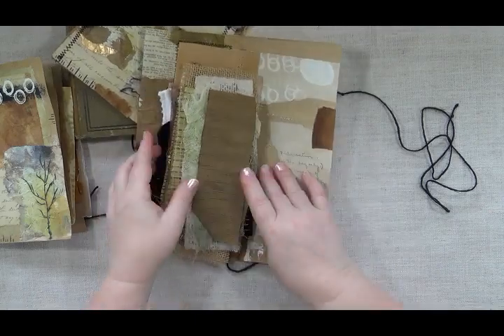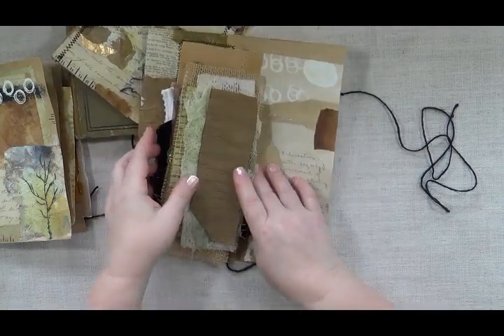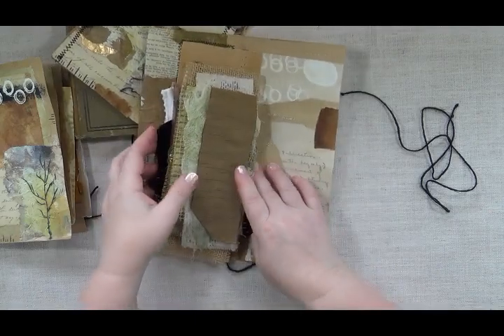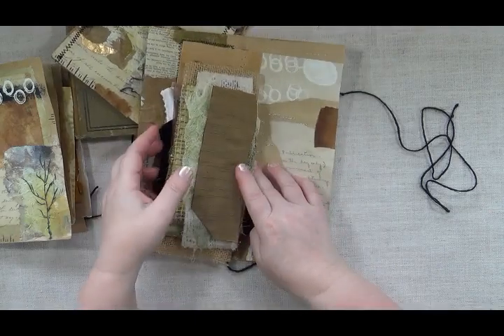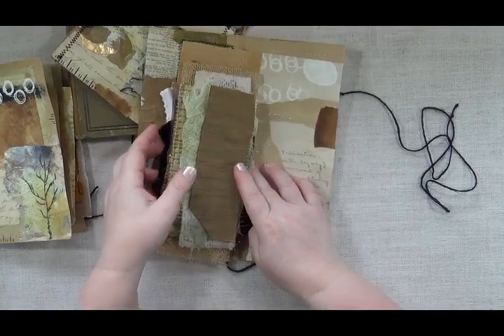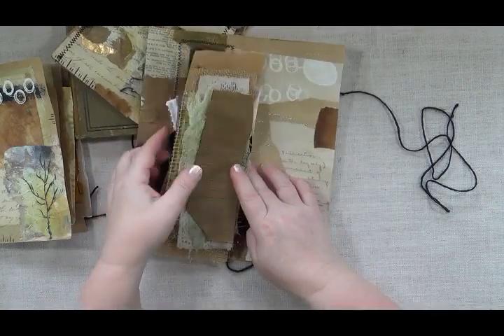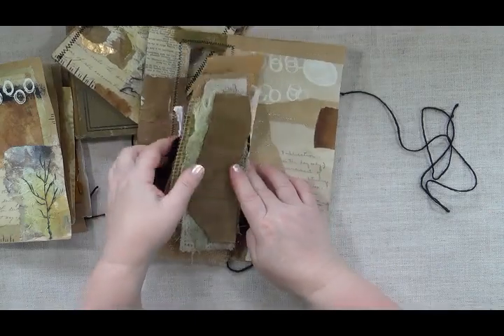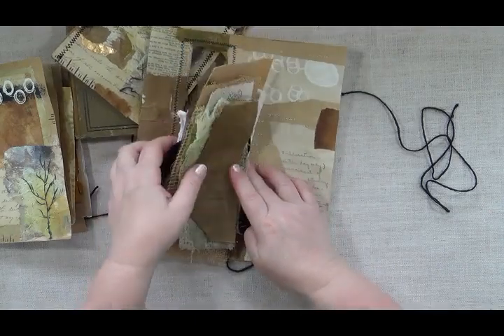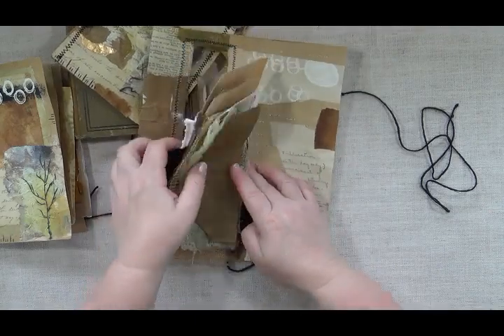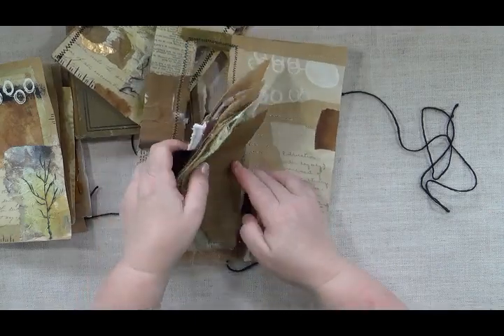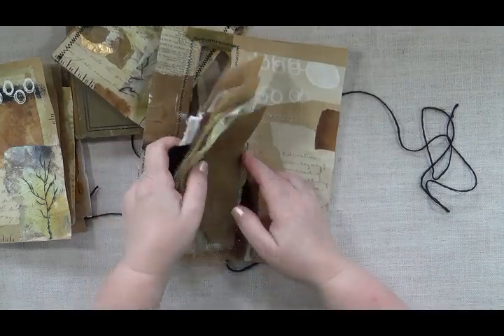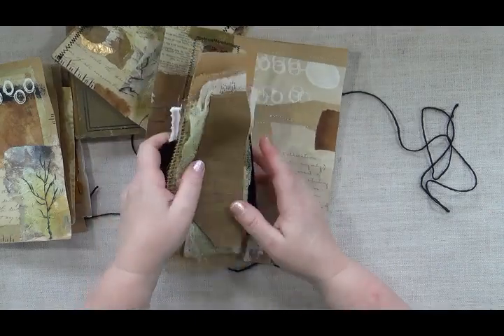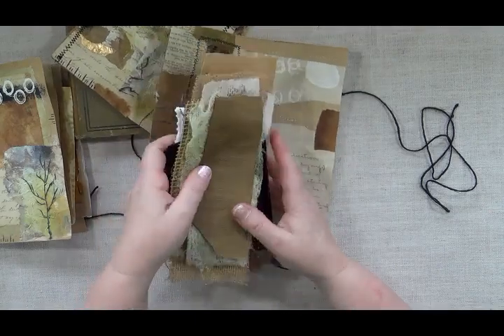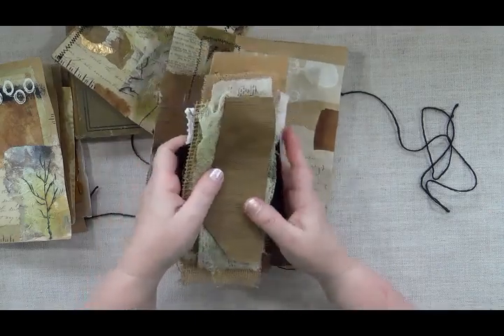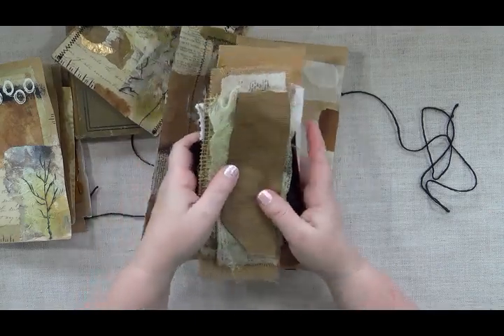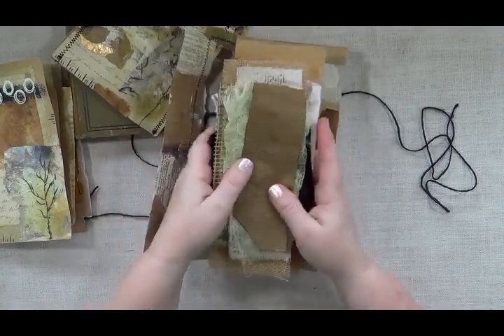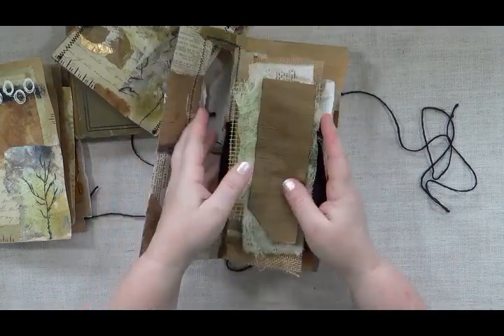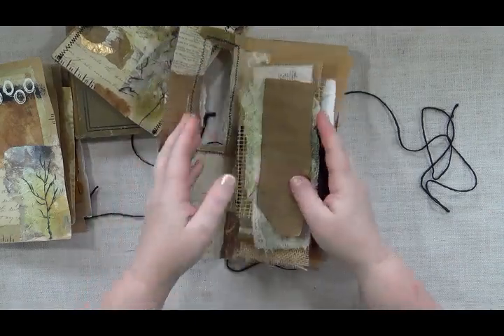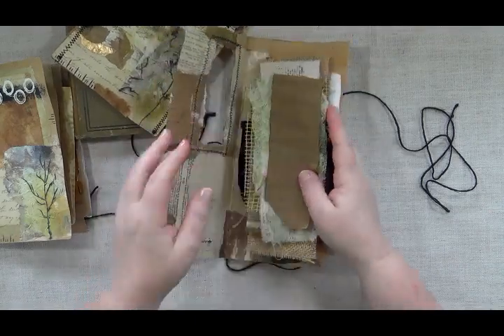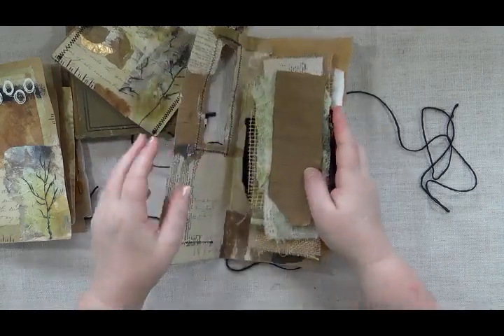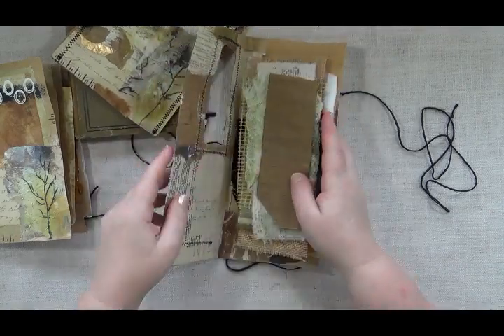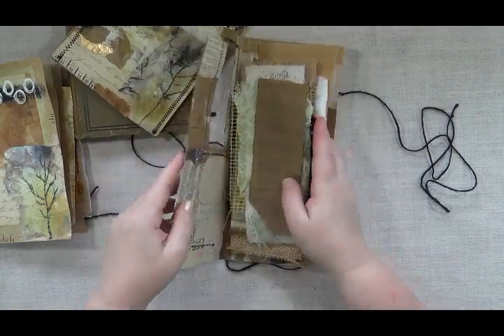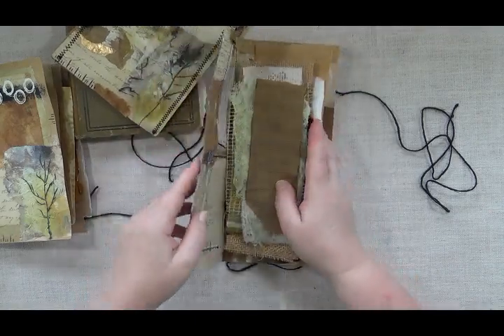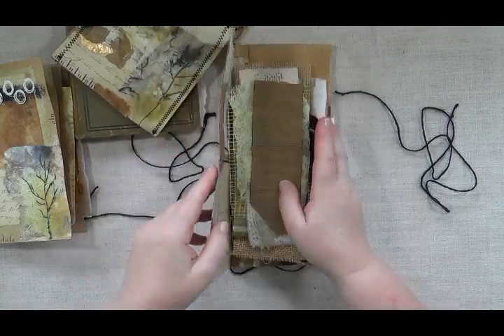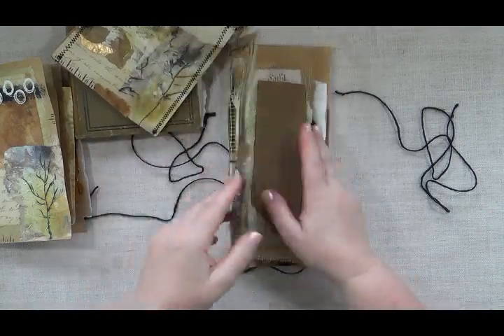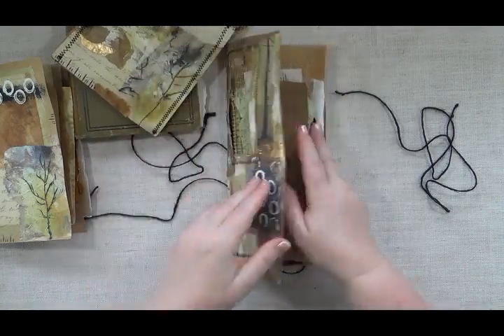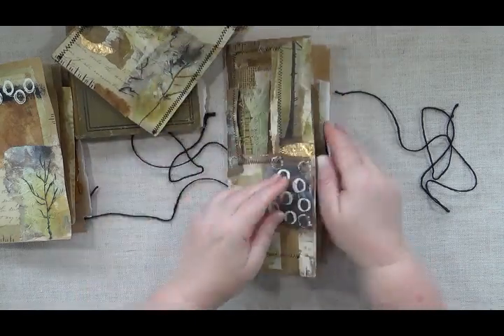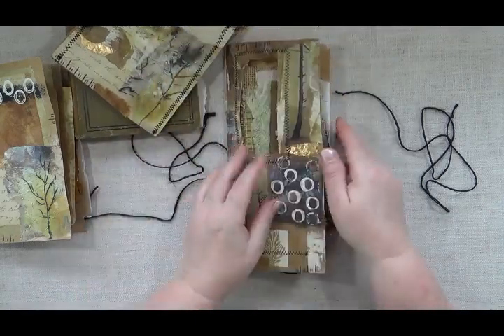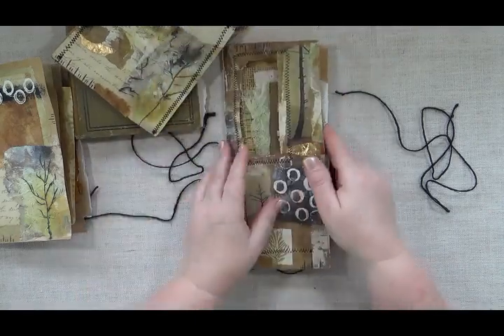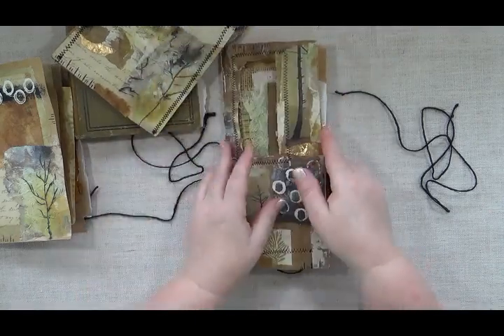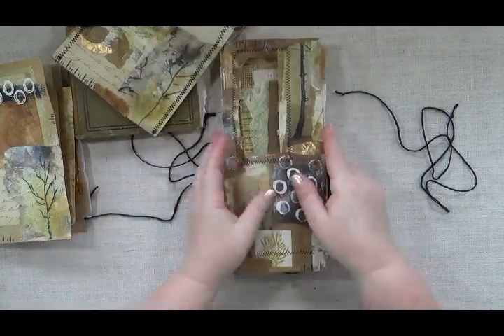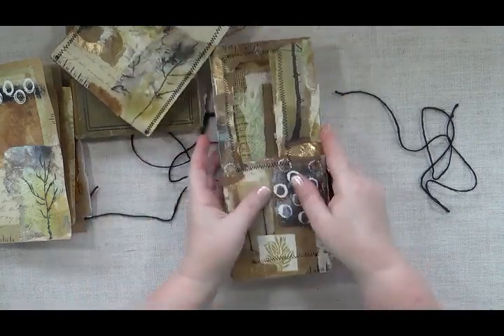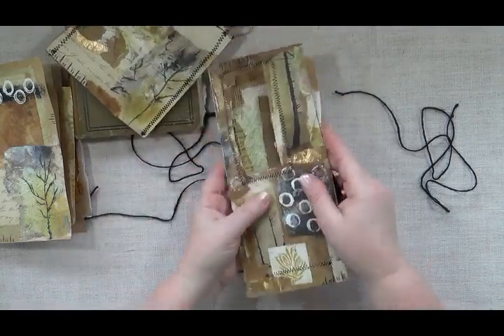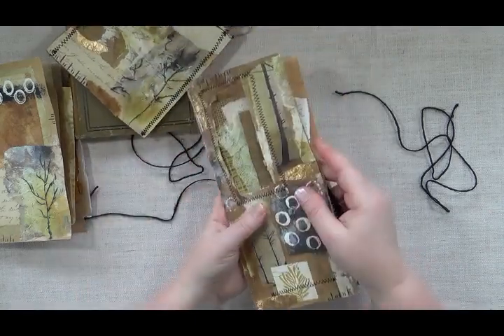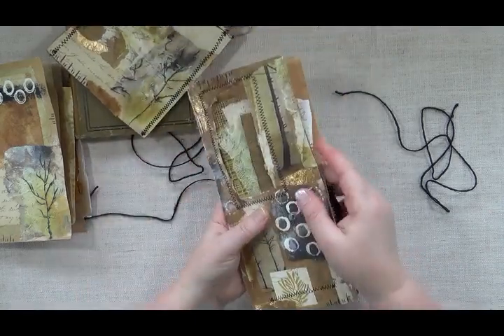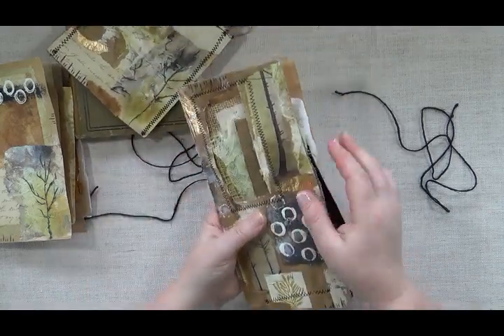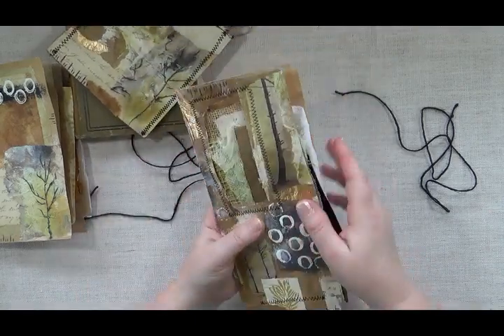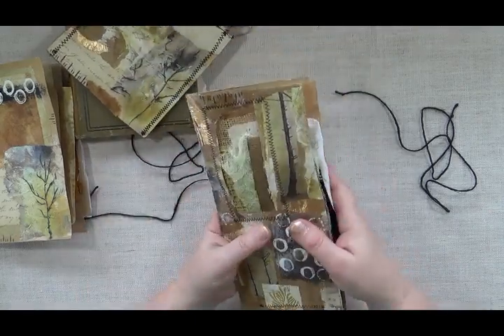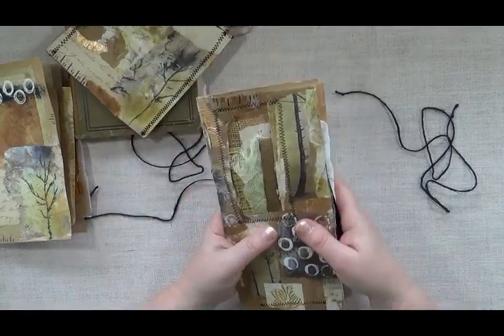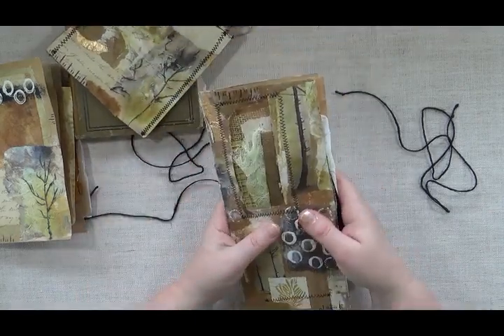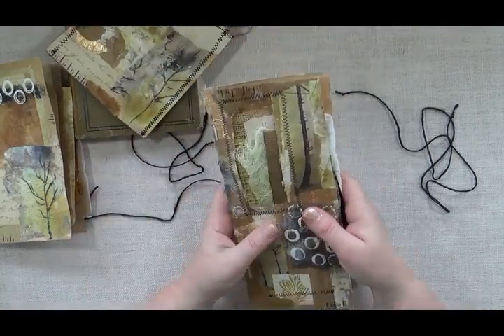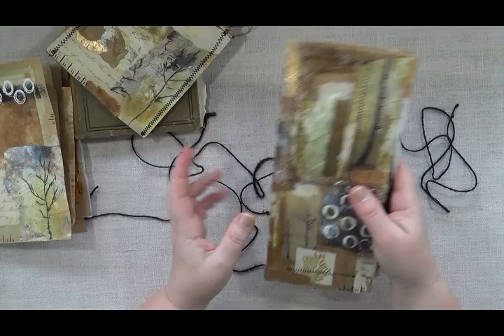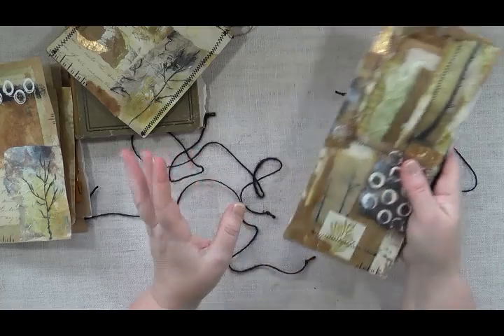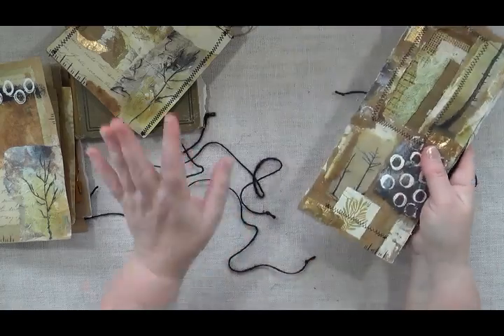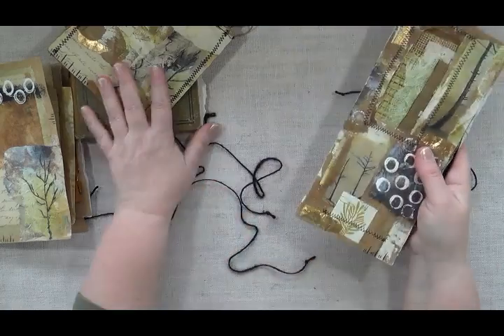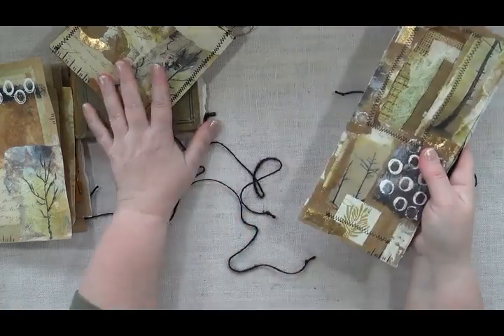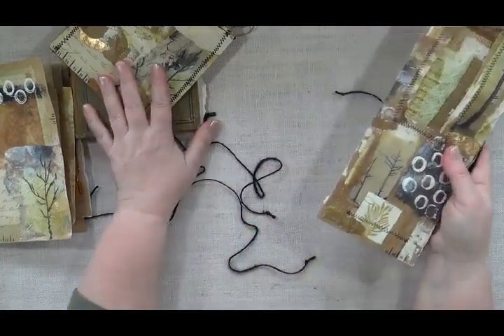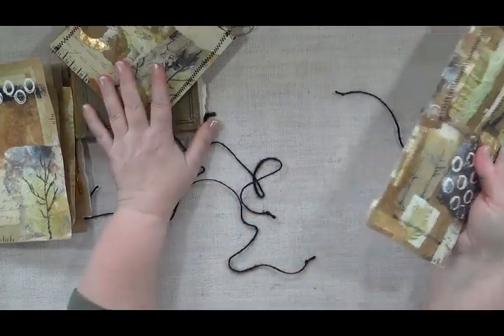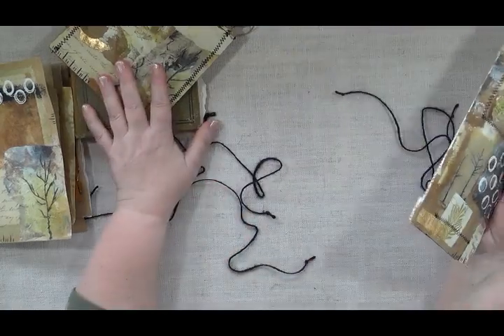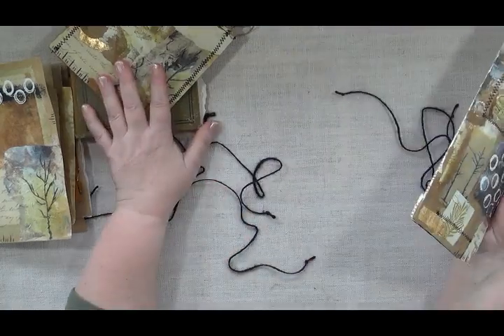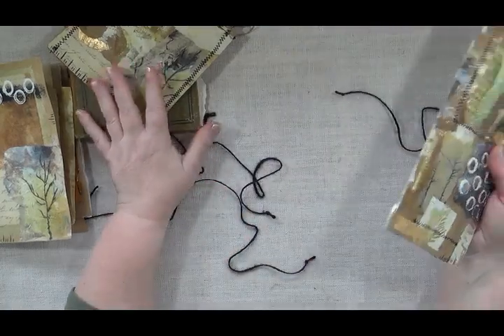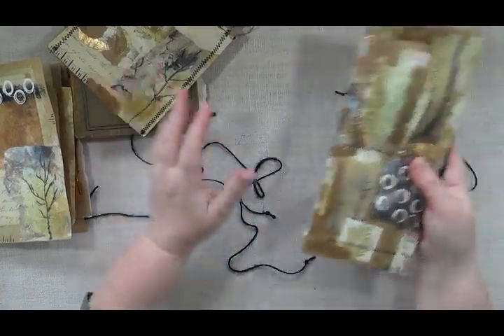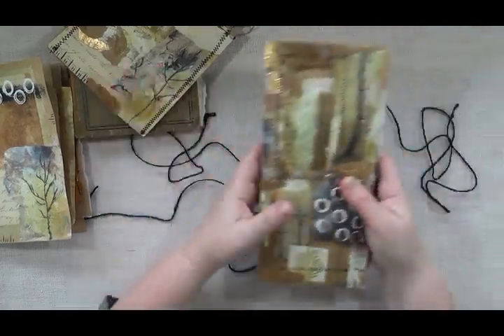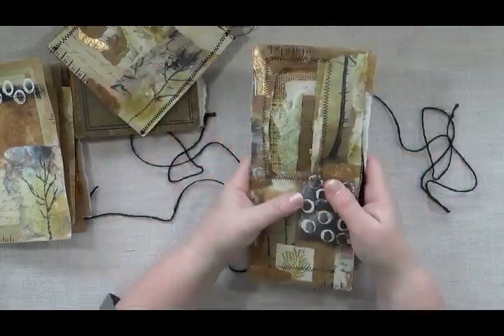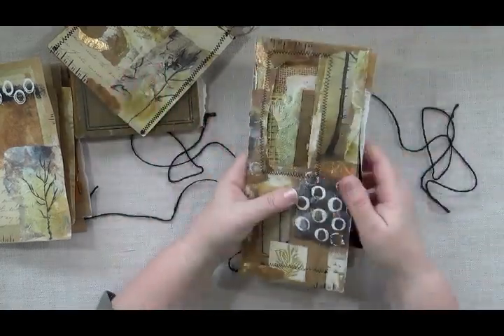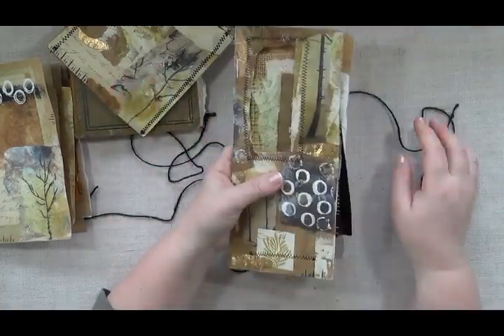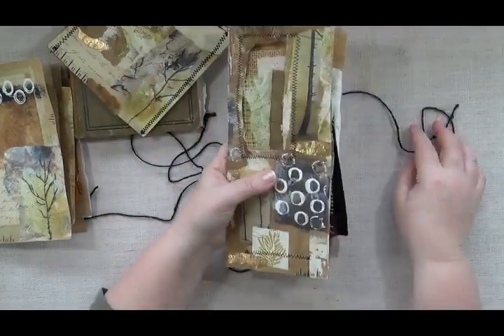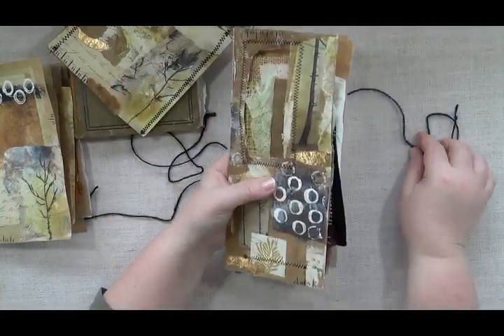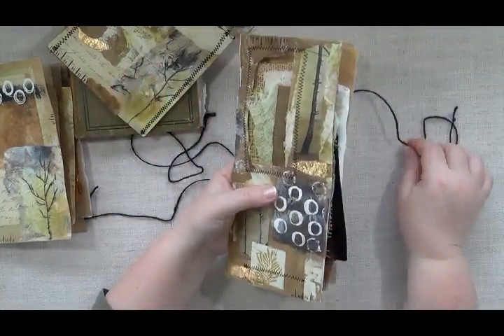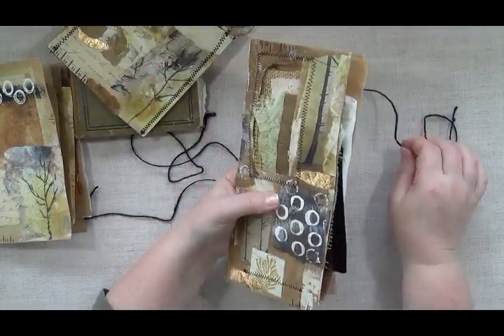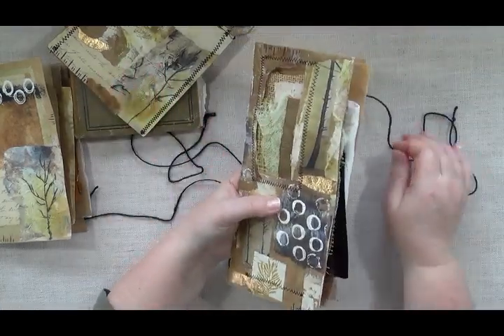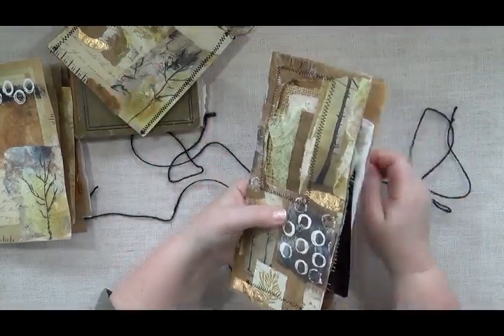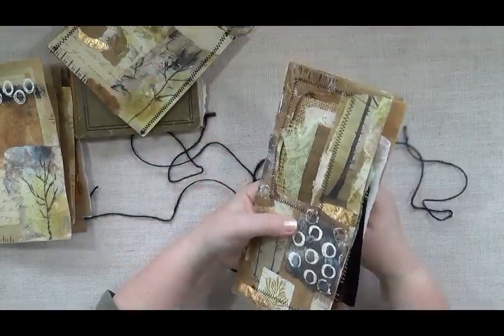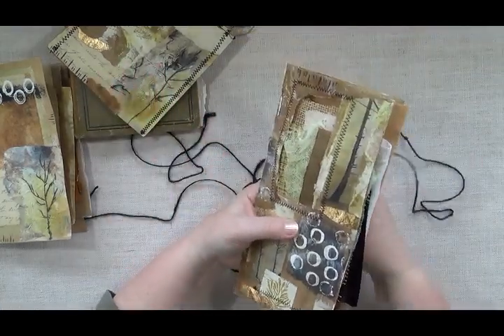There's some mesh fabric, some print fabric, some cheesecloth, and some silk. So it's super, super textural — there's a lot of fun stuff. Like I said, you could get more than just this one book out of this kit.